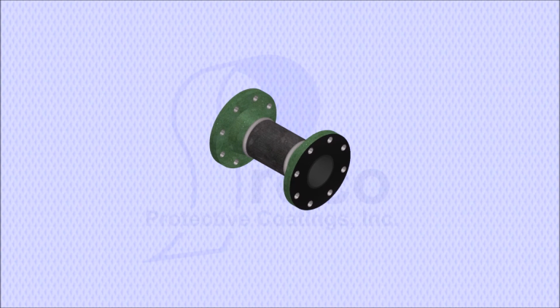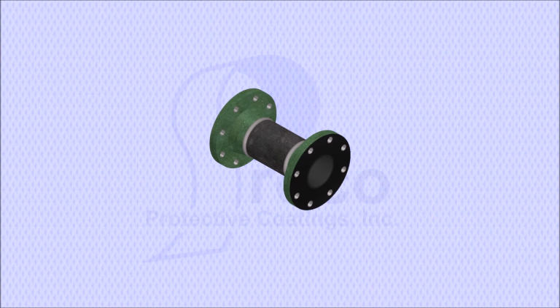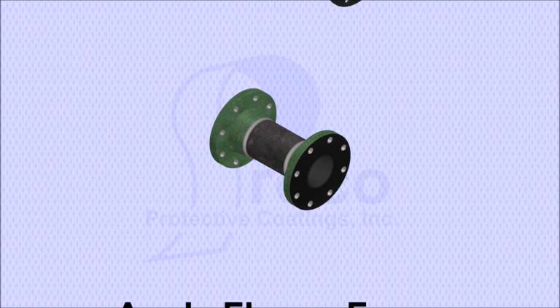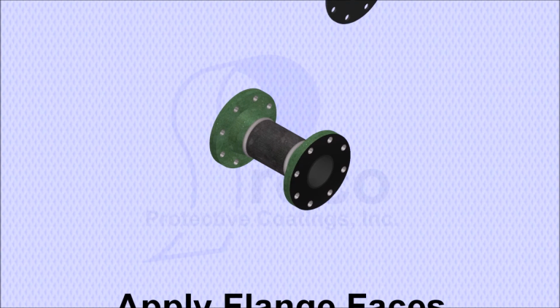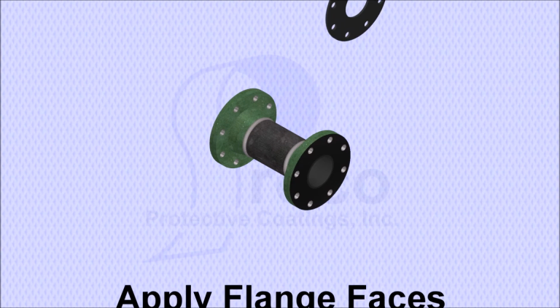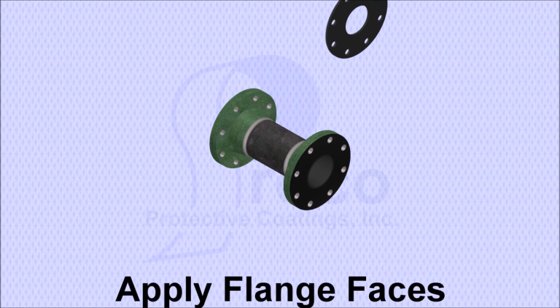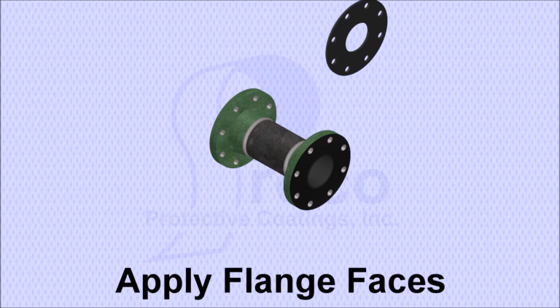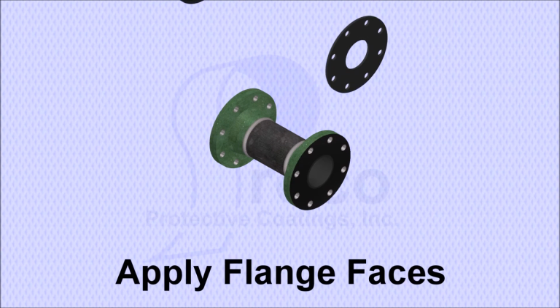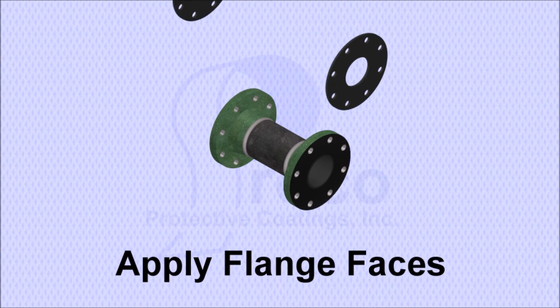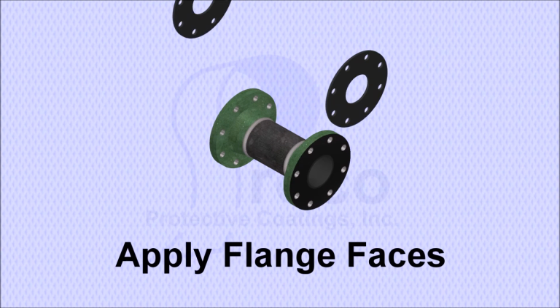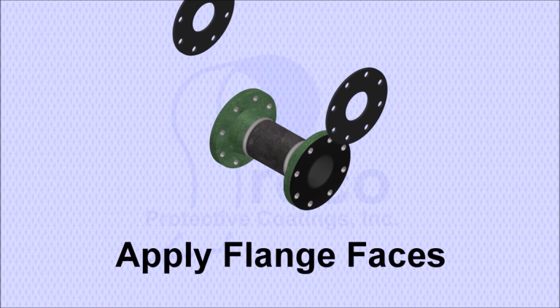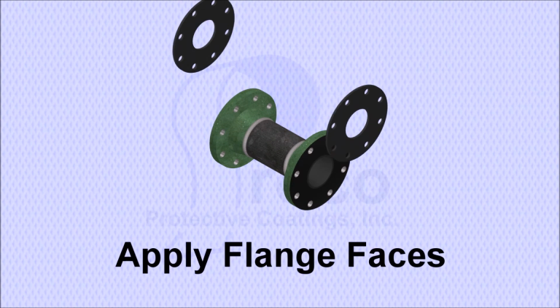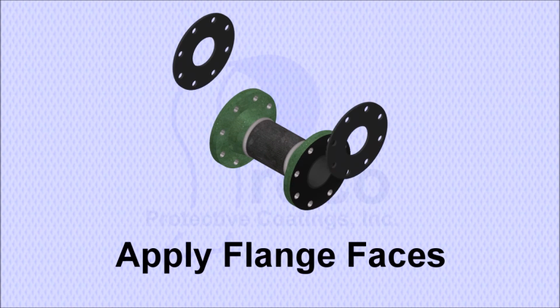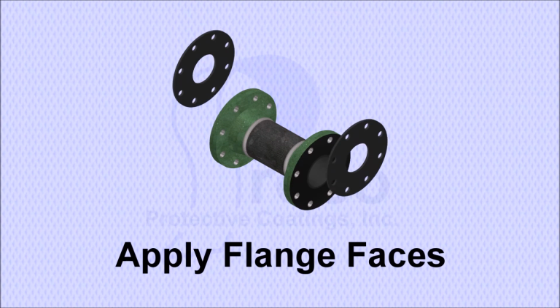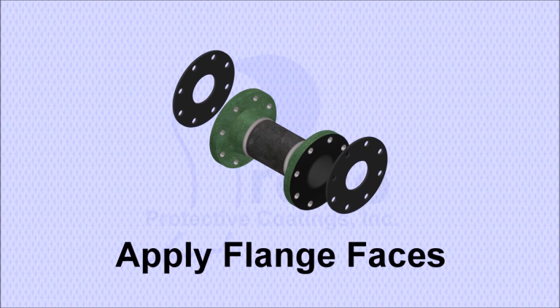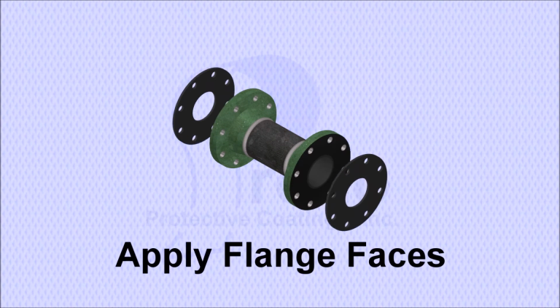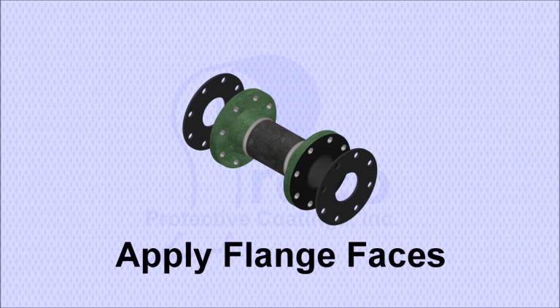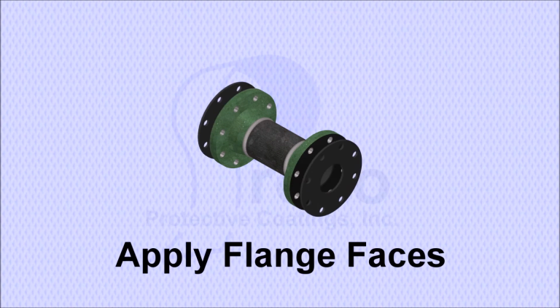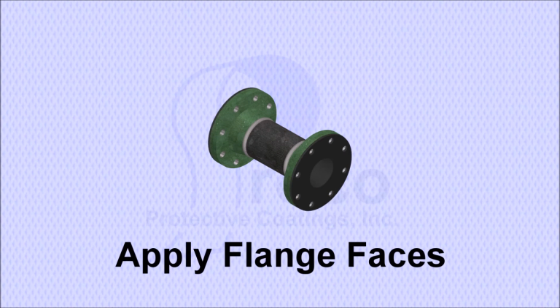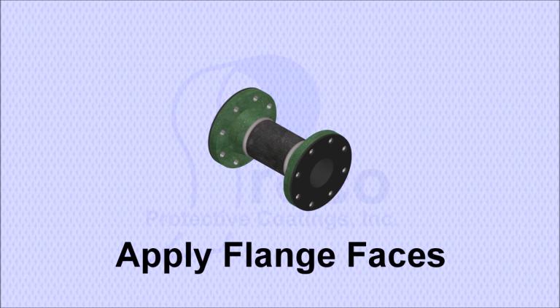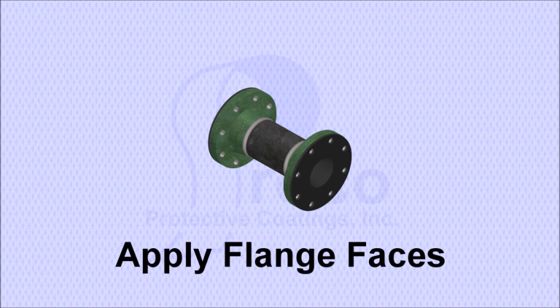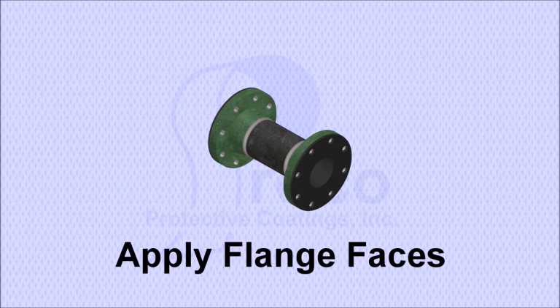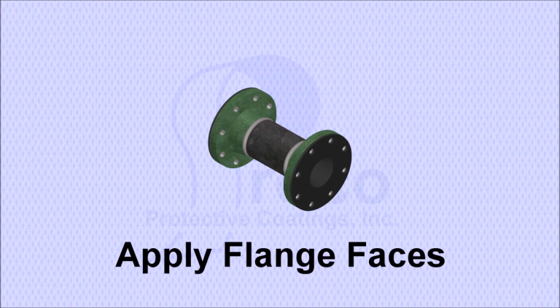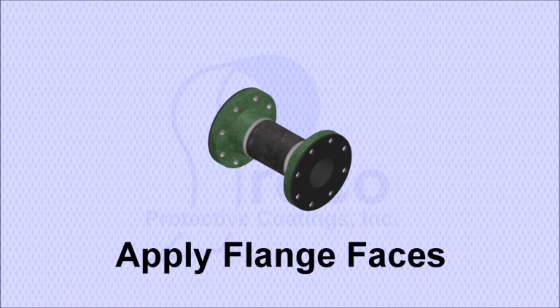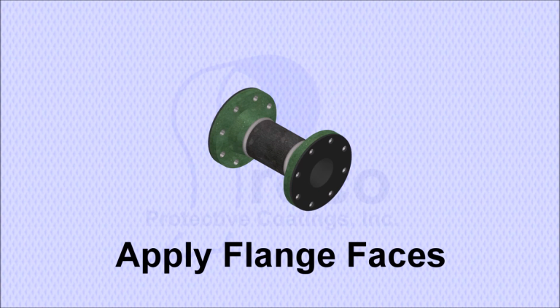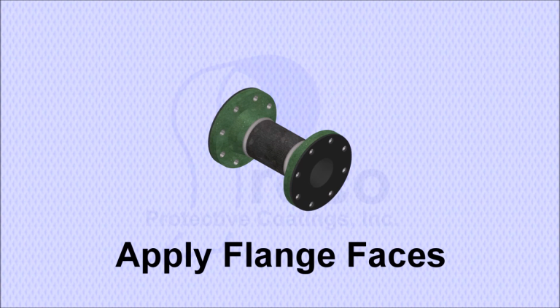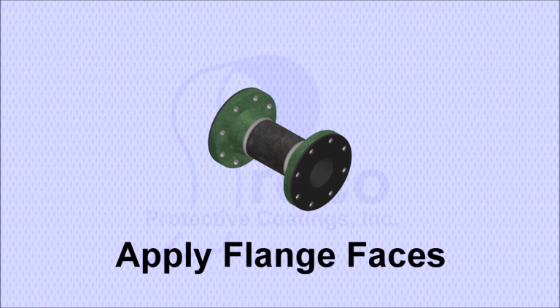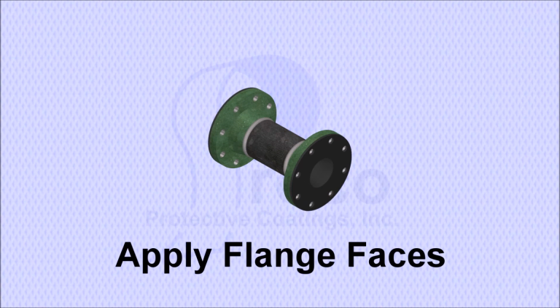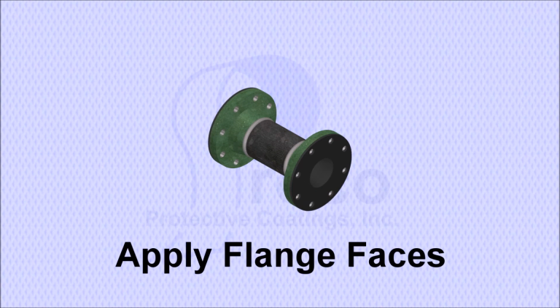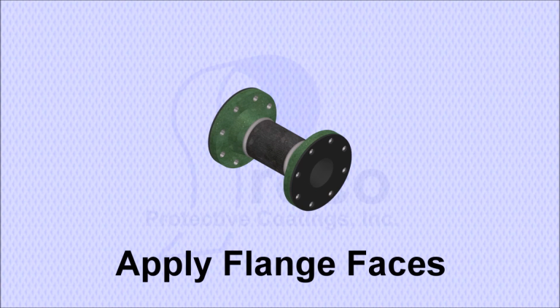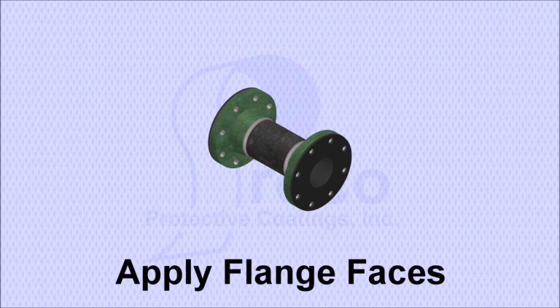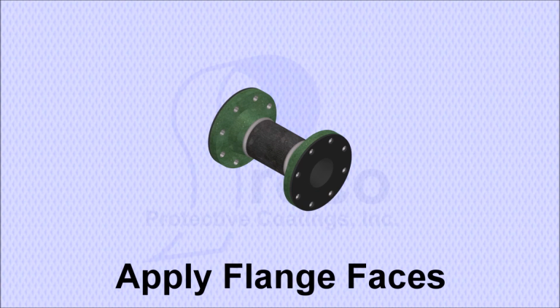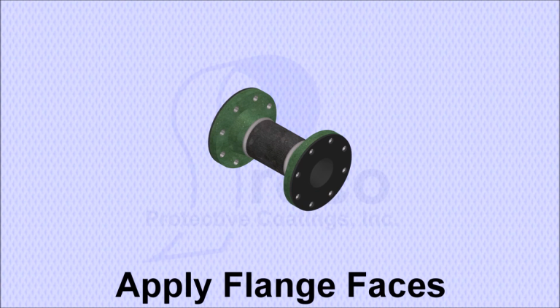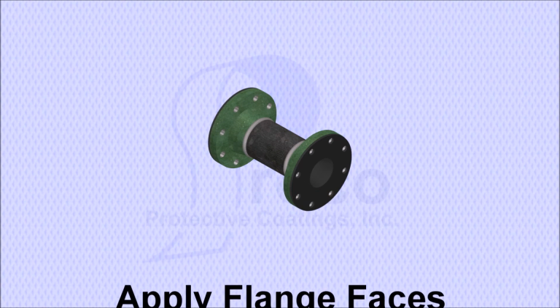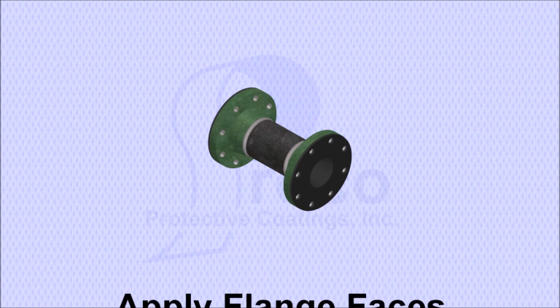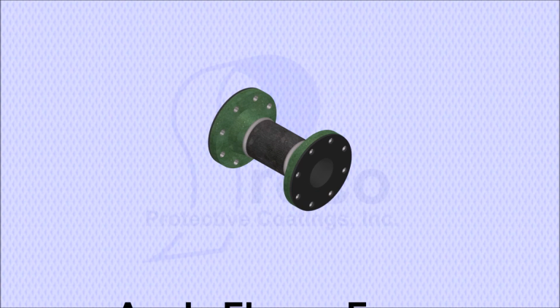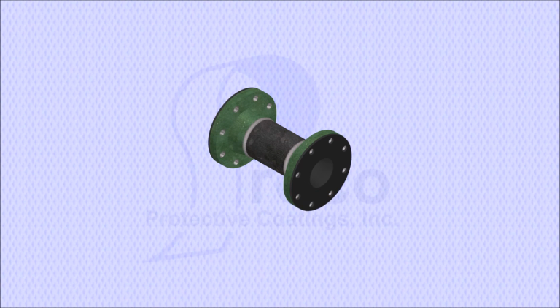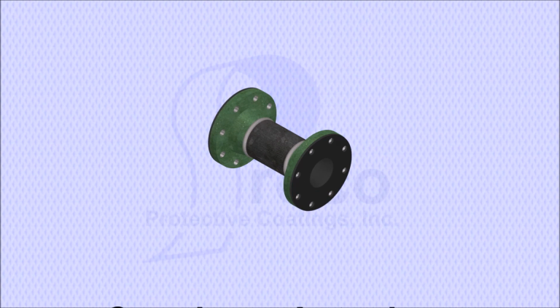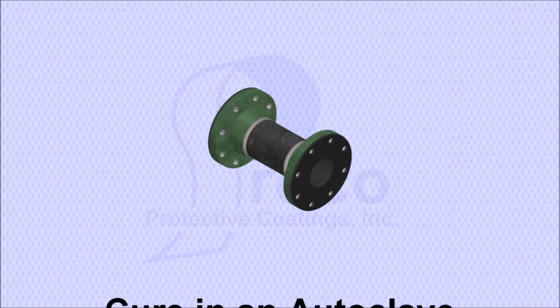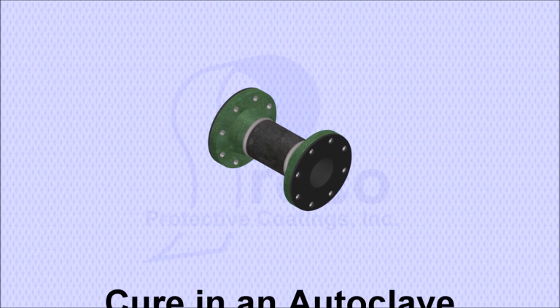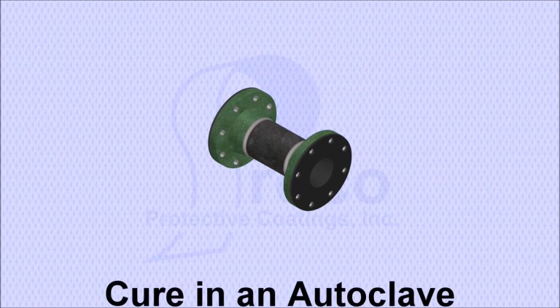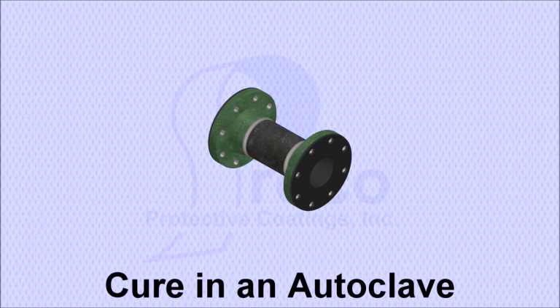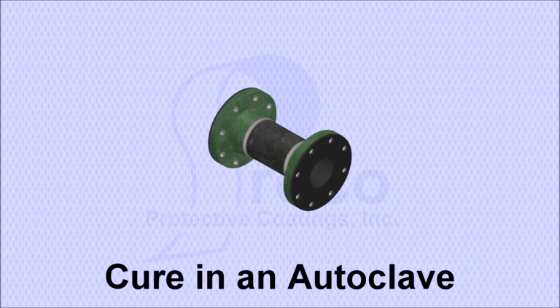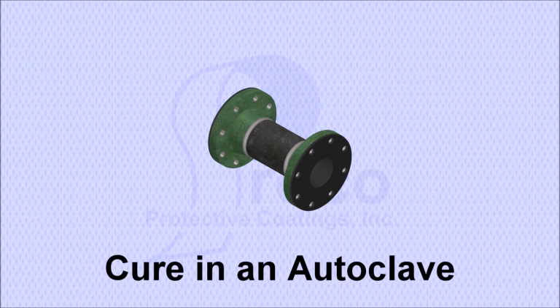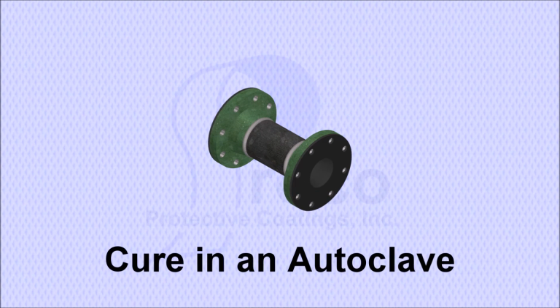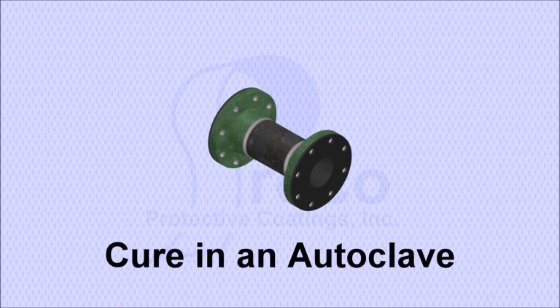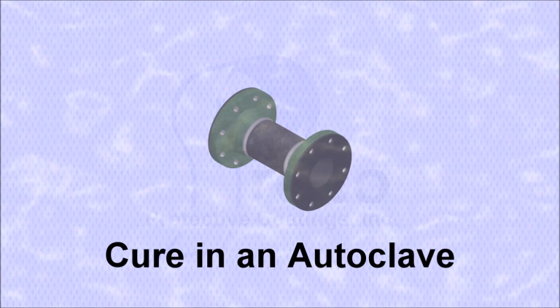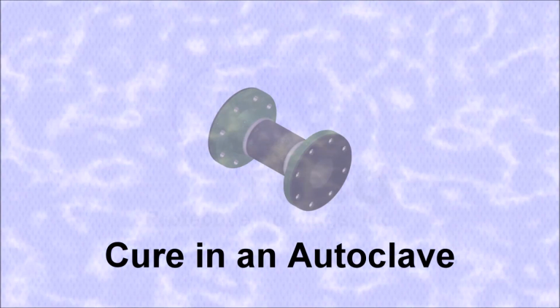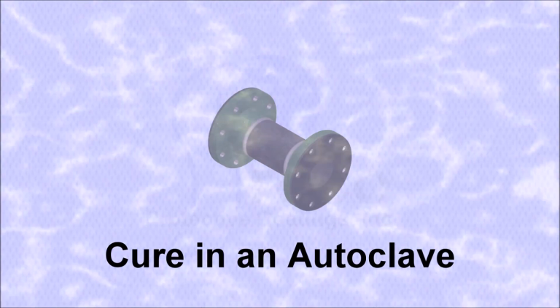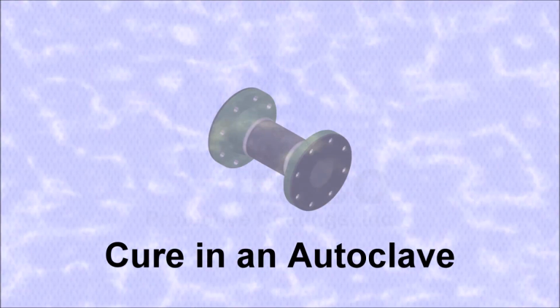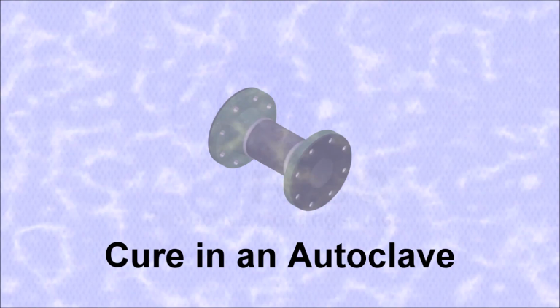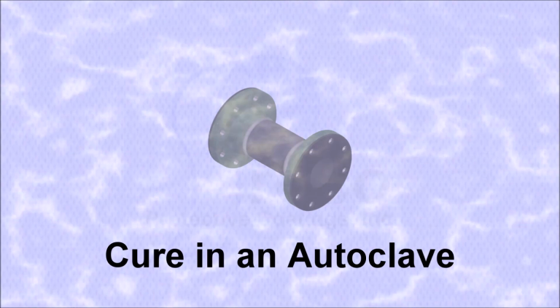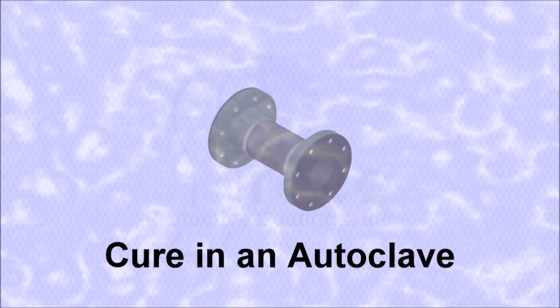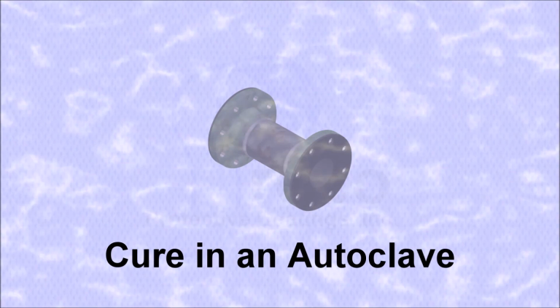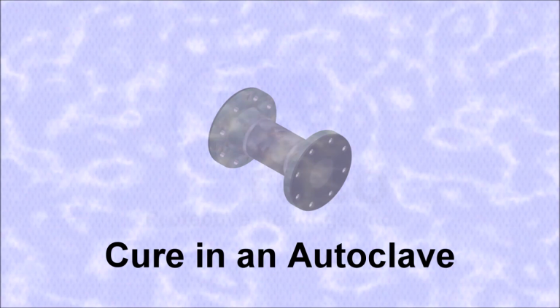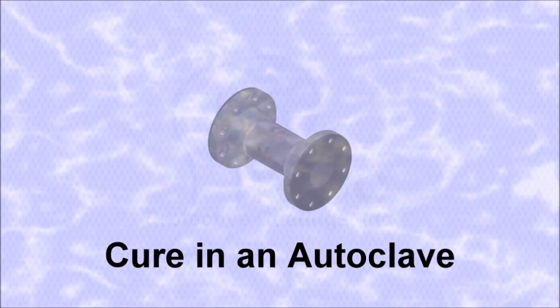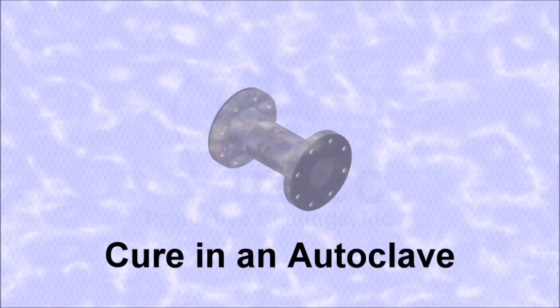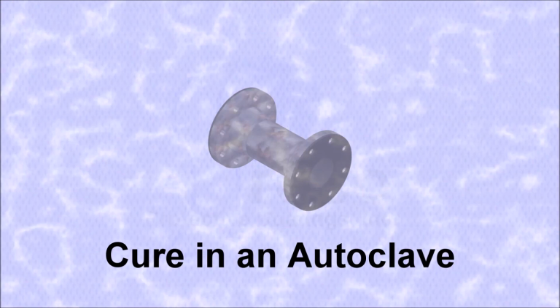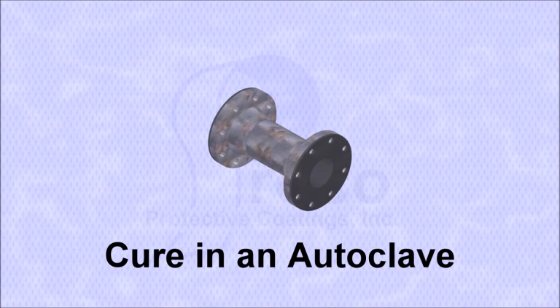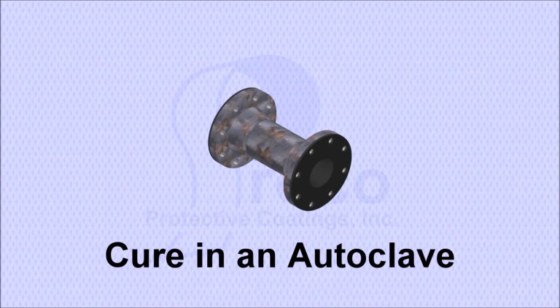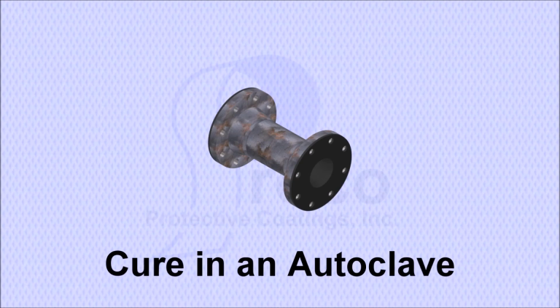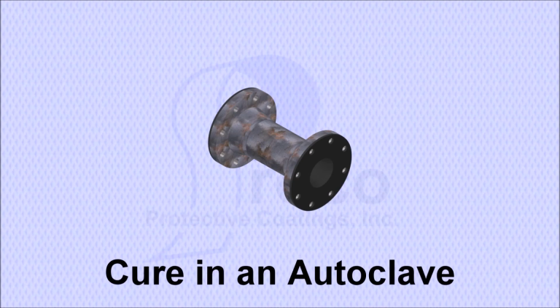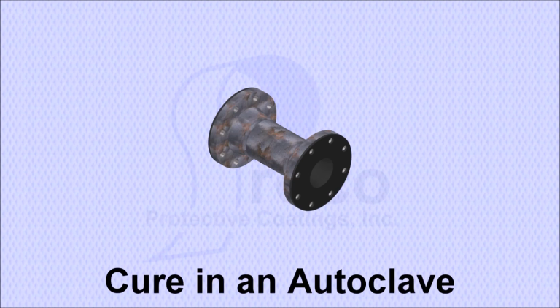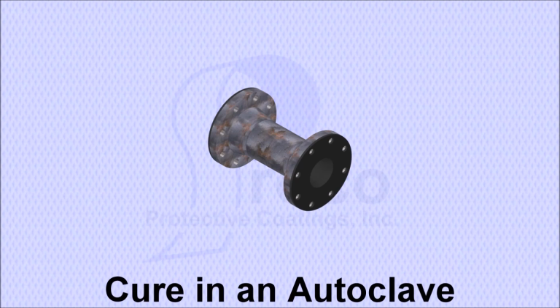The flange faces are applied, completing the lining process. The lined pipe is then cured in an autoclave.